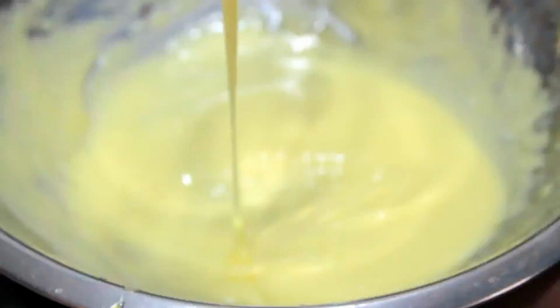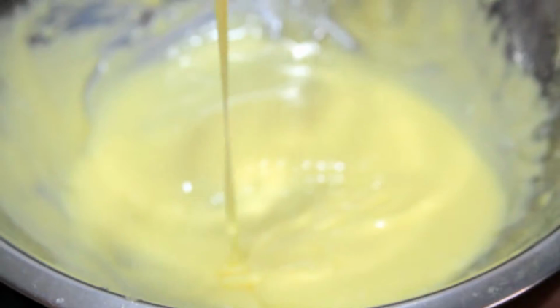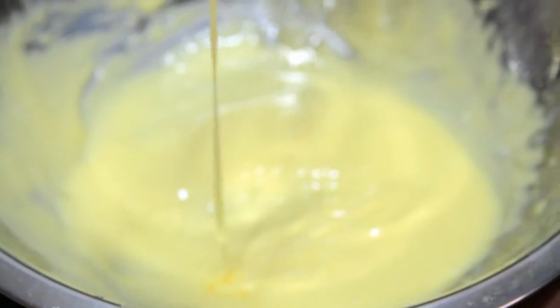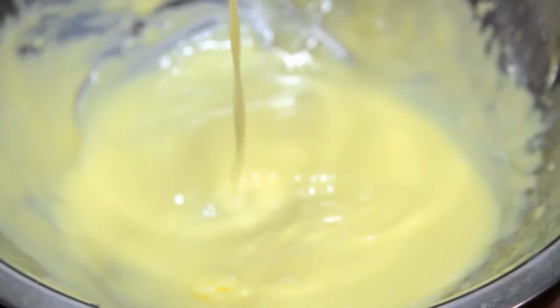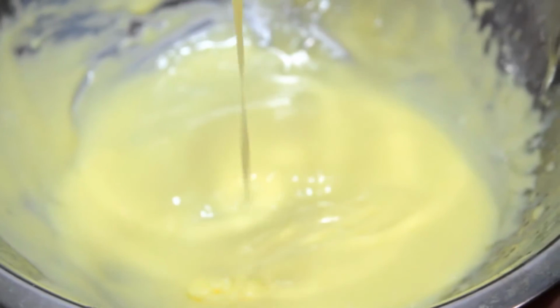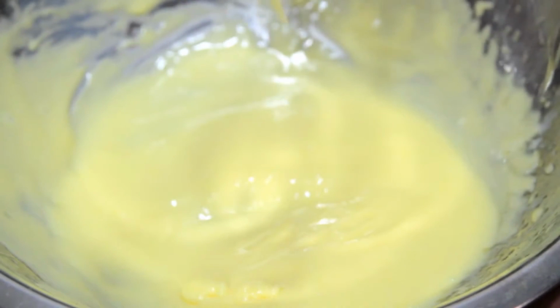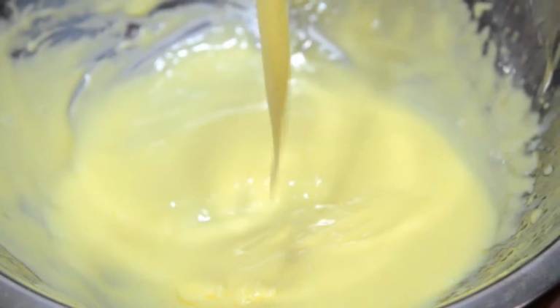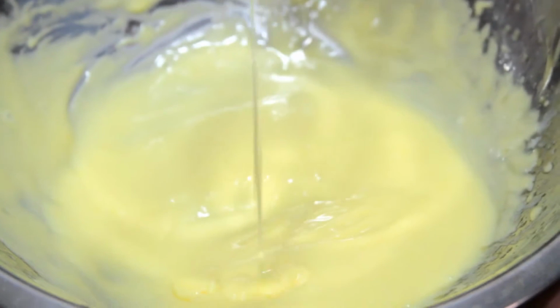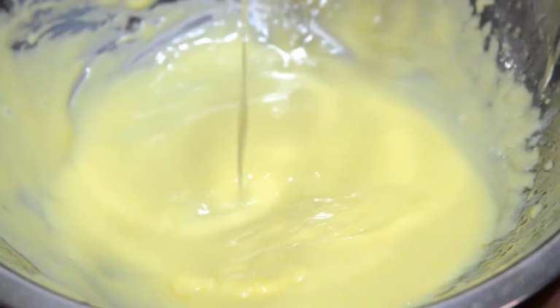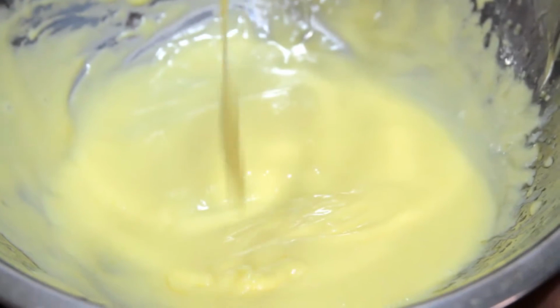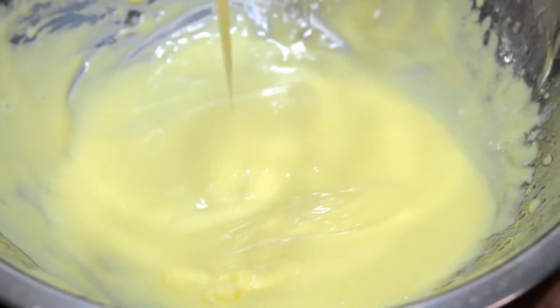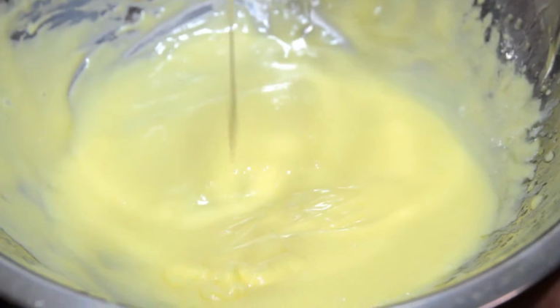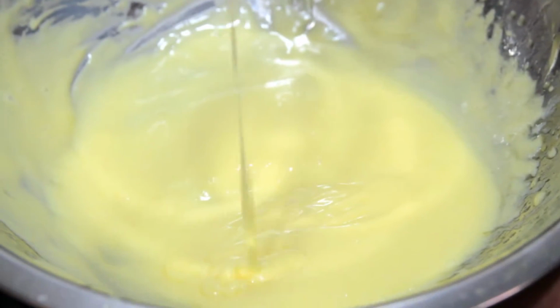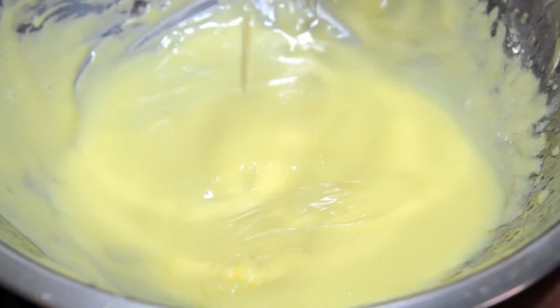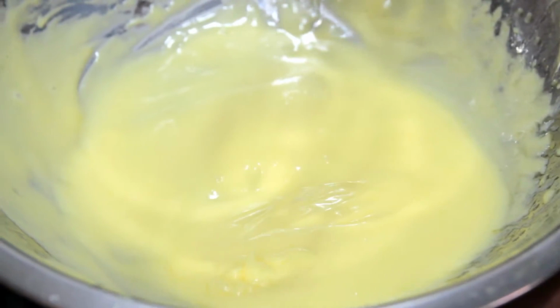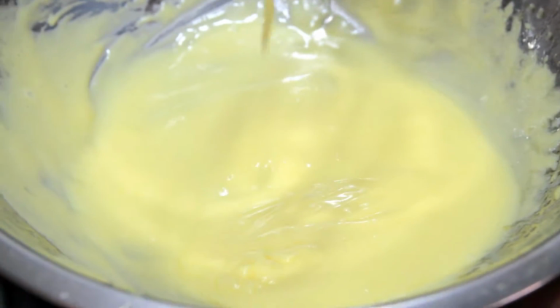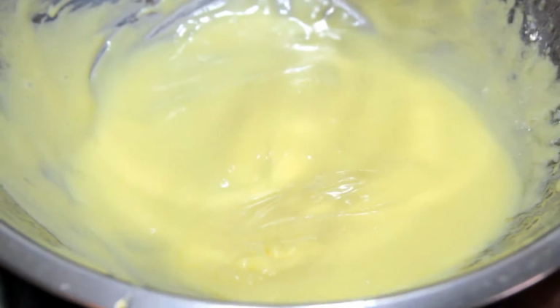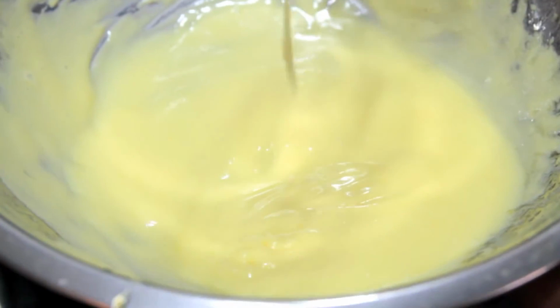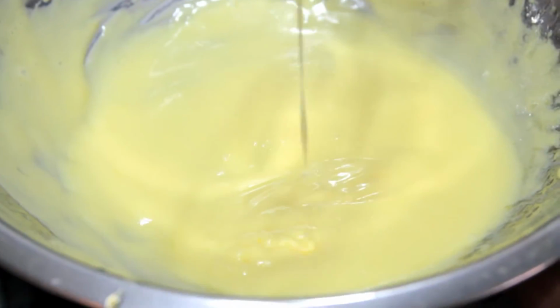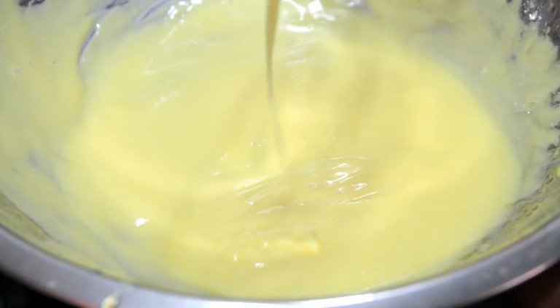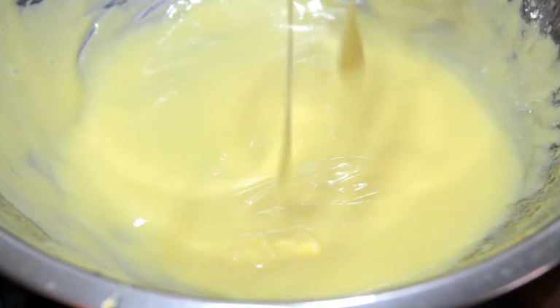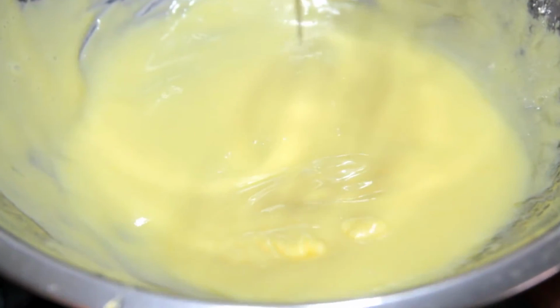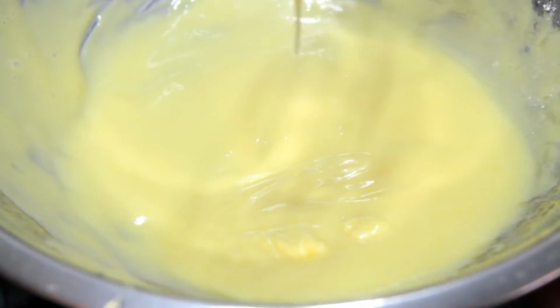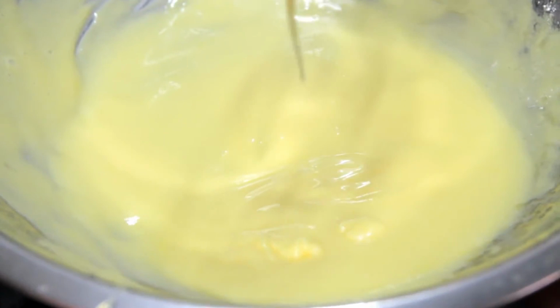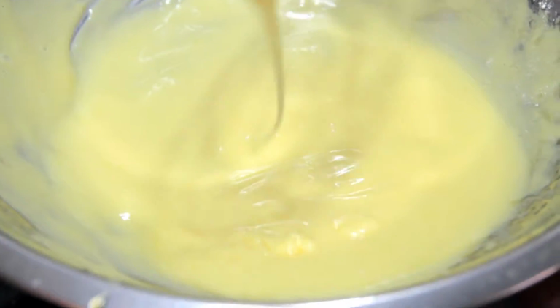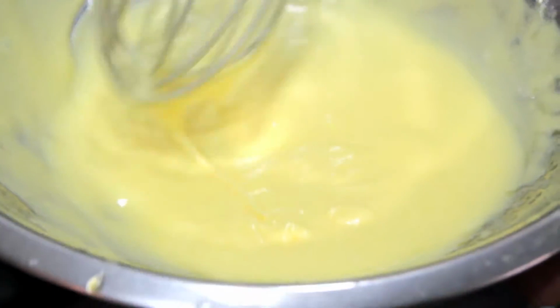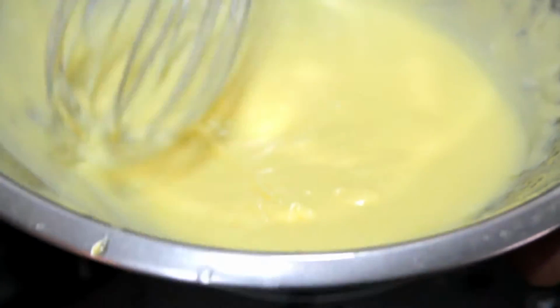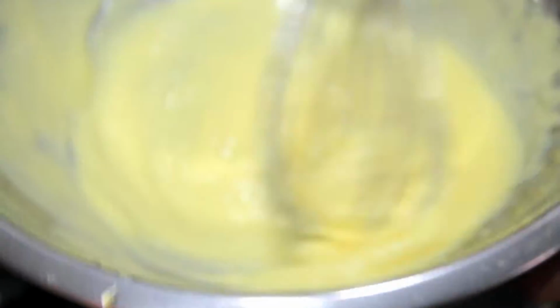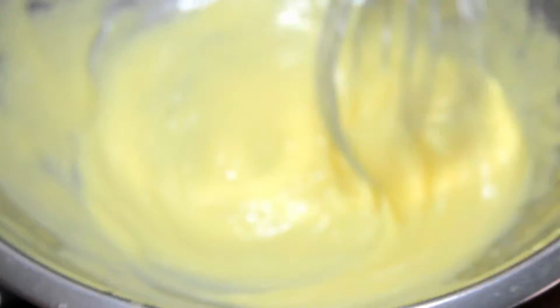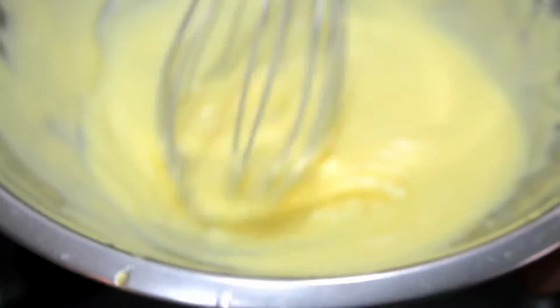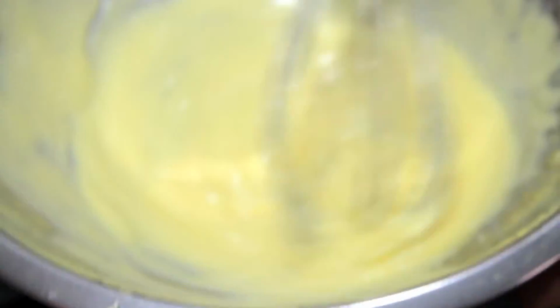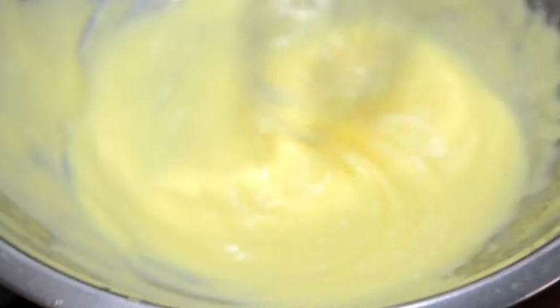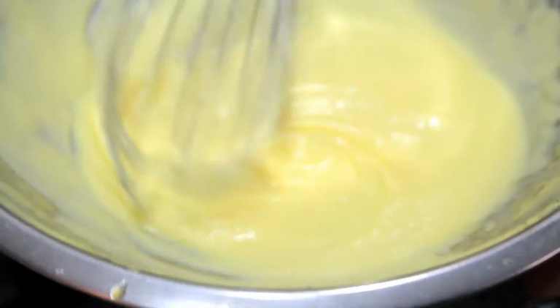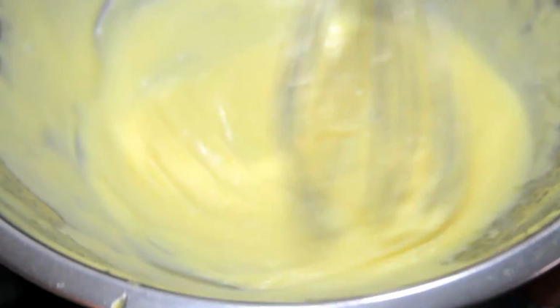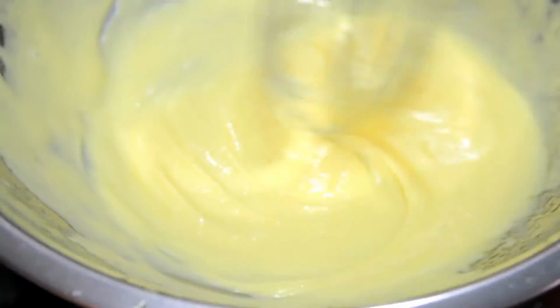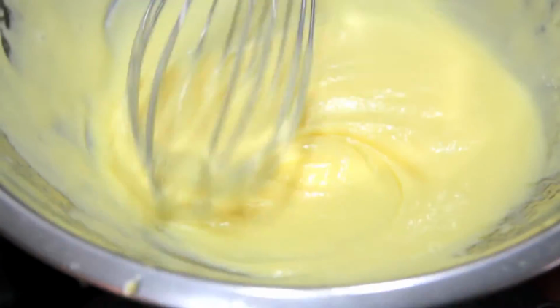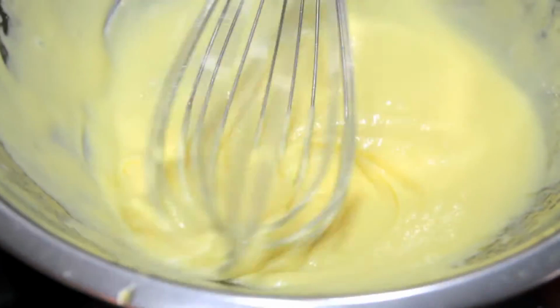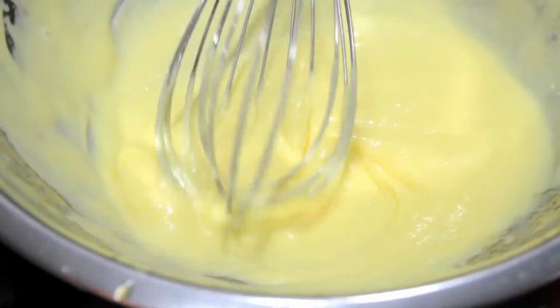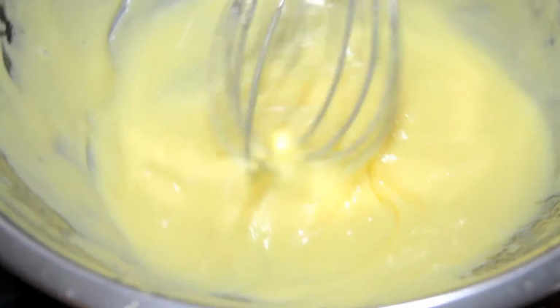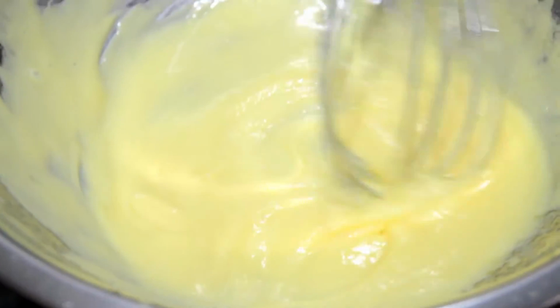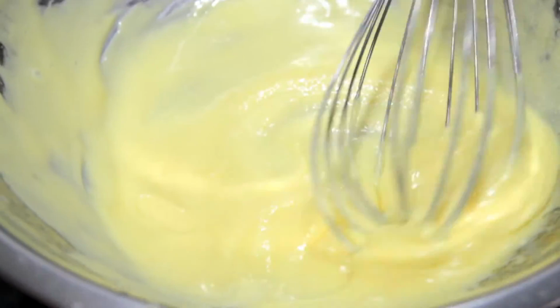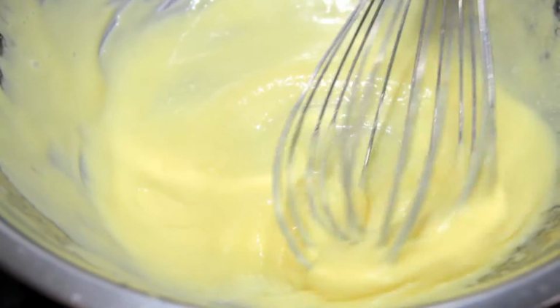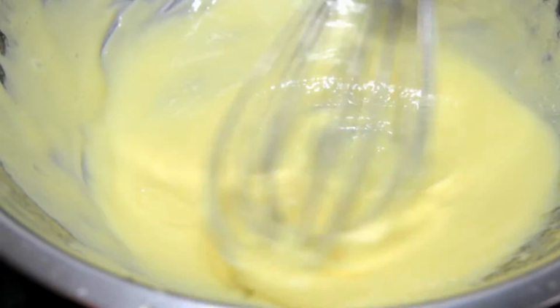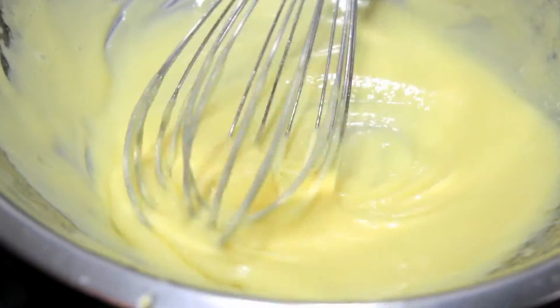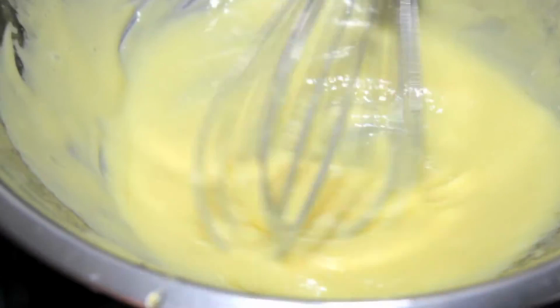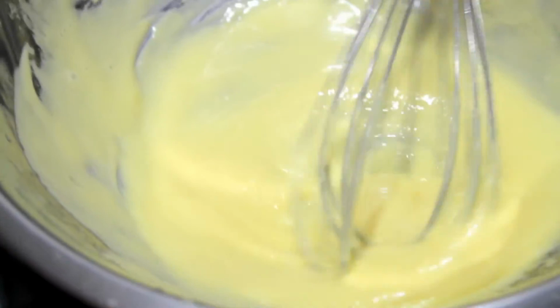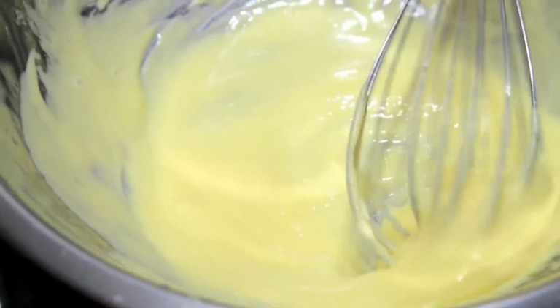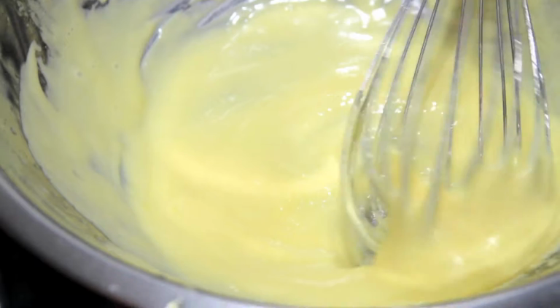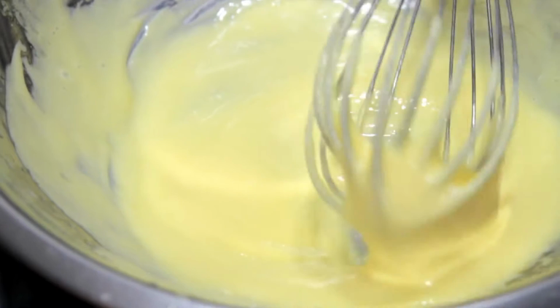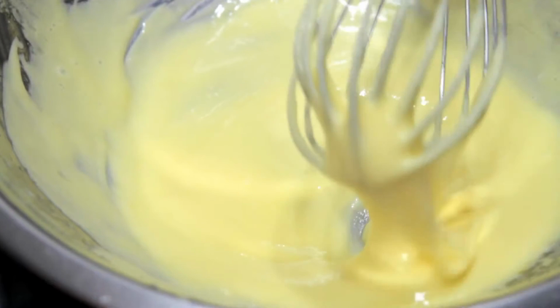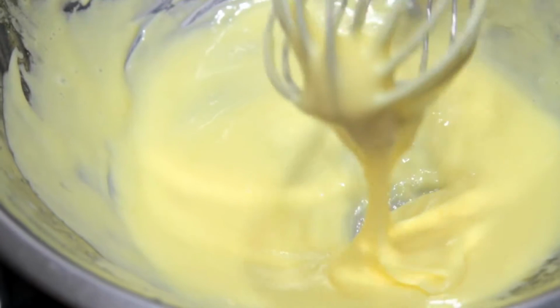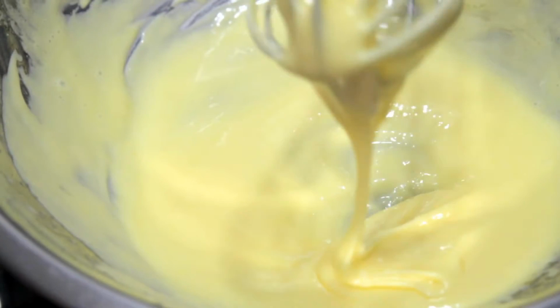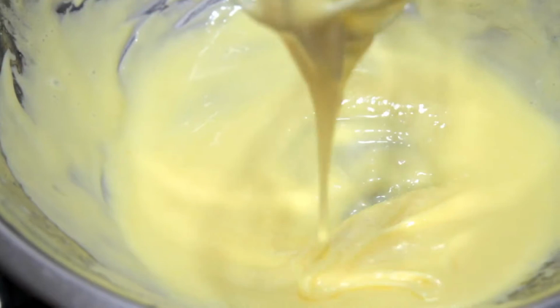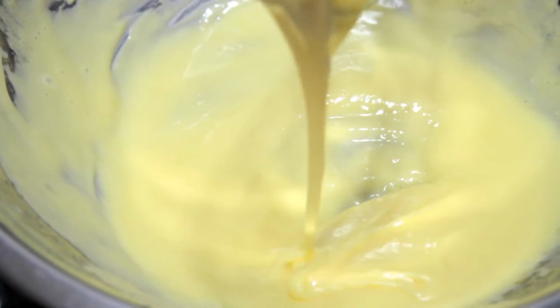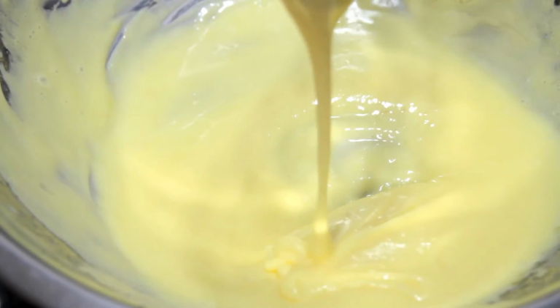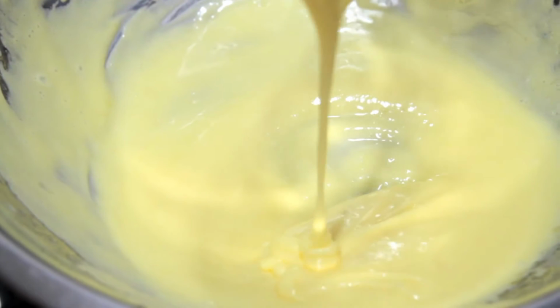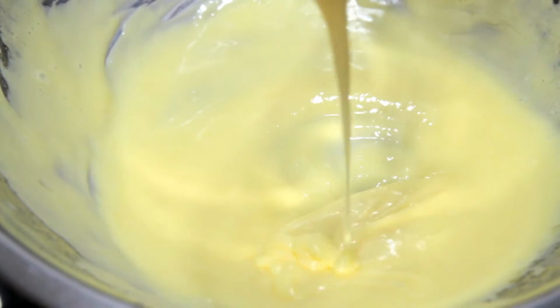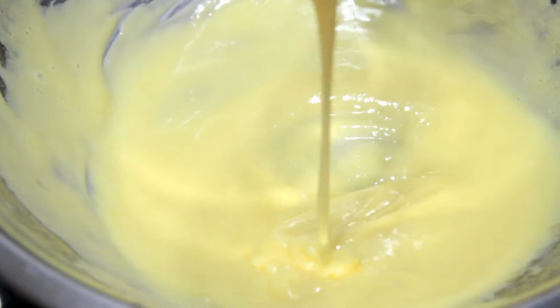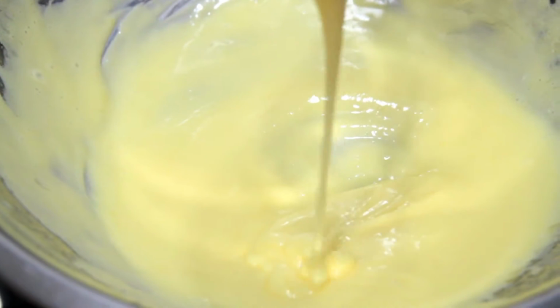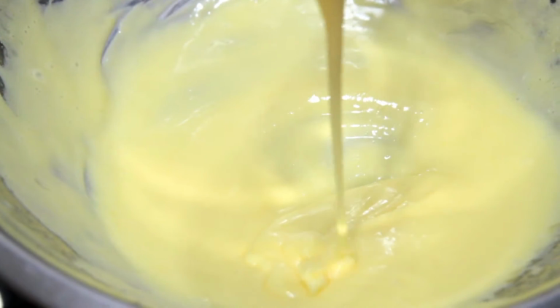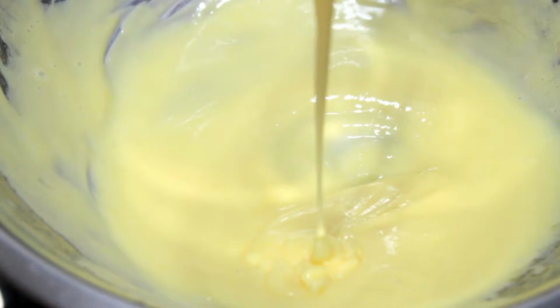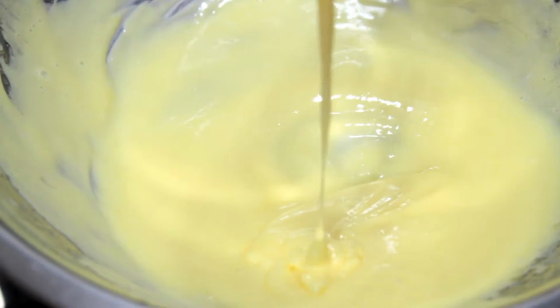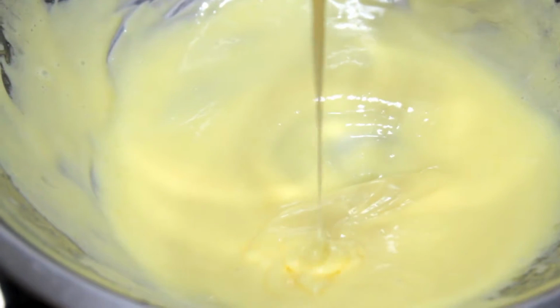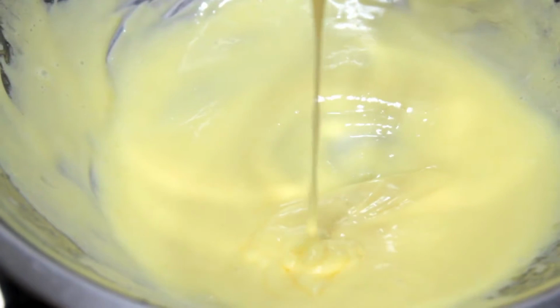What you get is a creamy, smooth sauce with a rich texture and mild flavor that's perfect for vegetables, fish, and eggs.